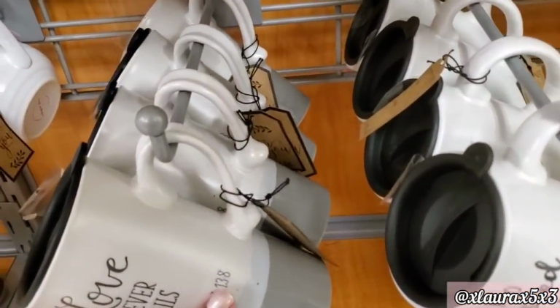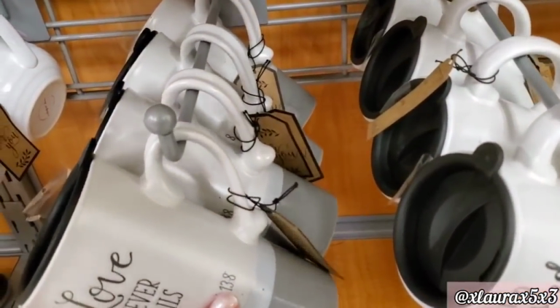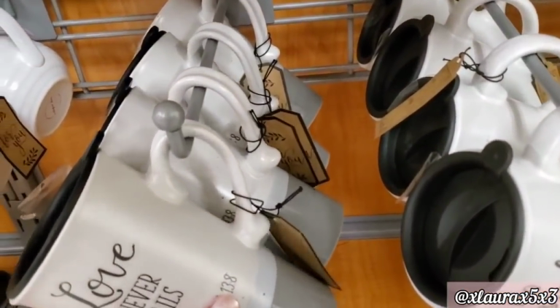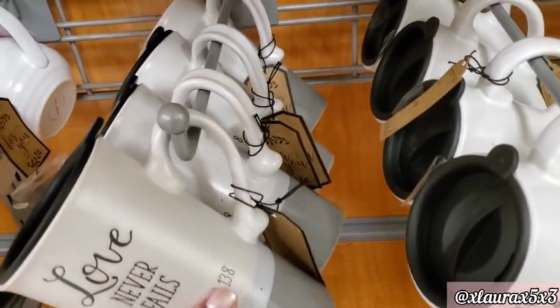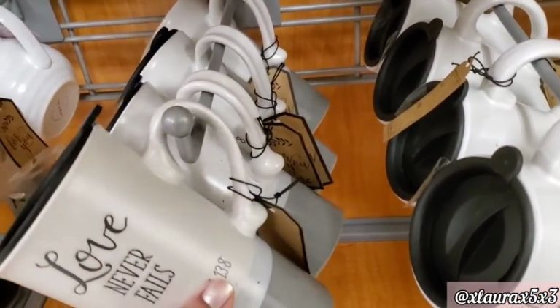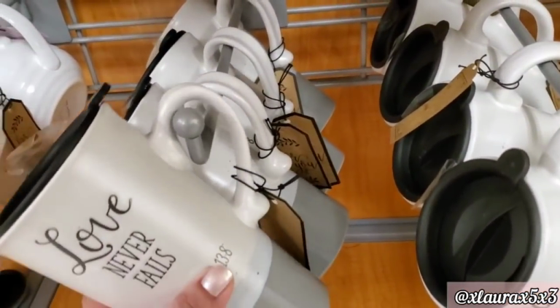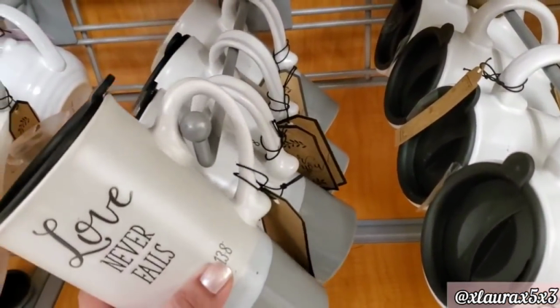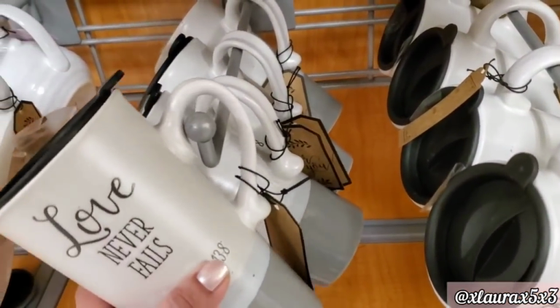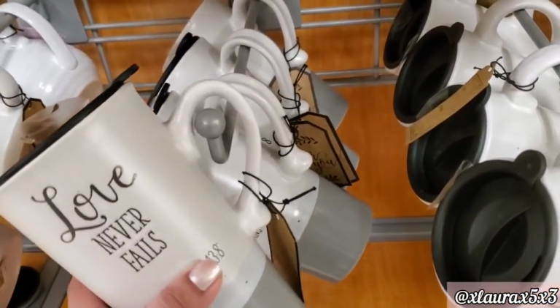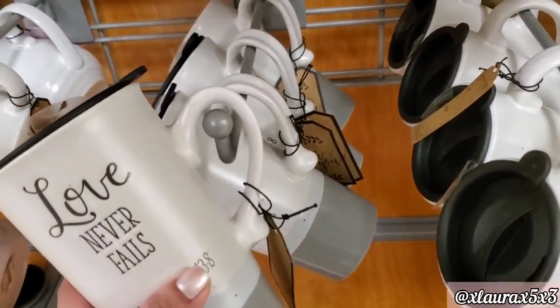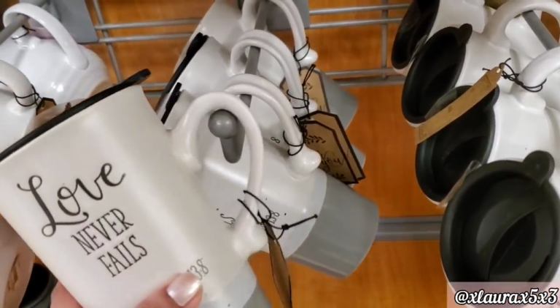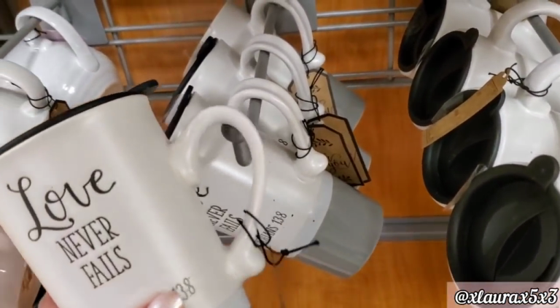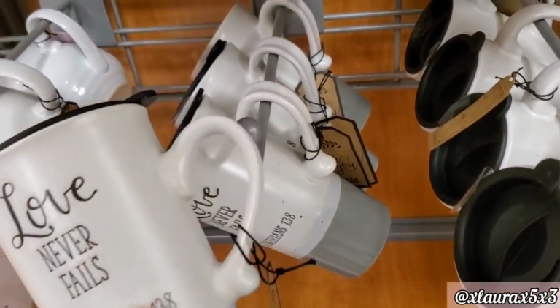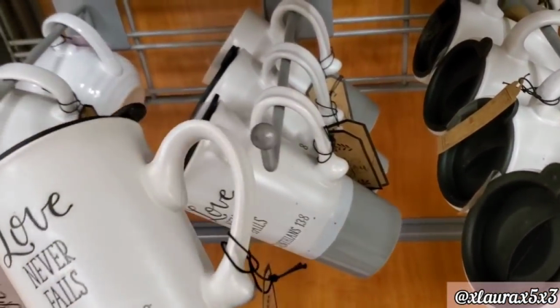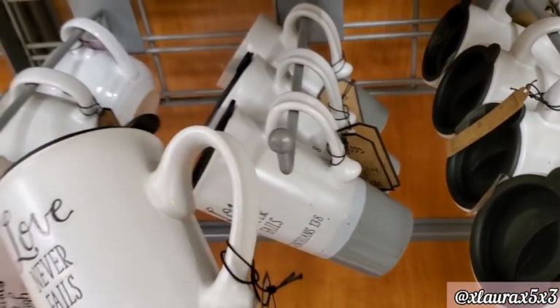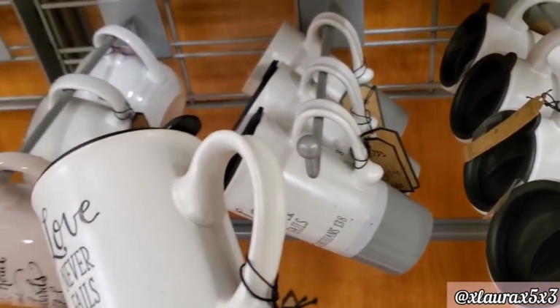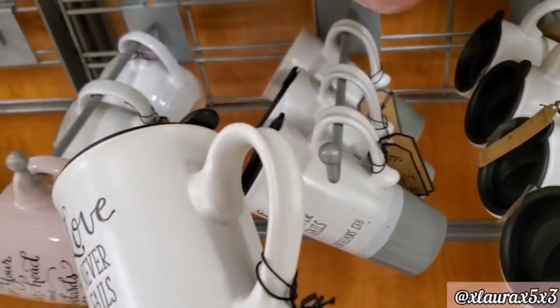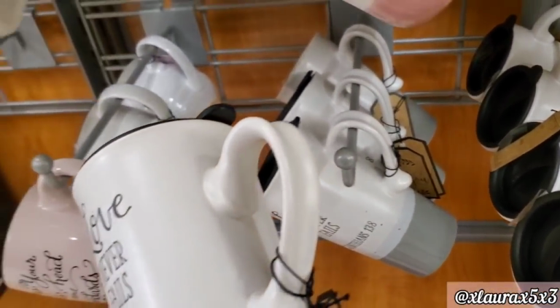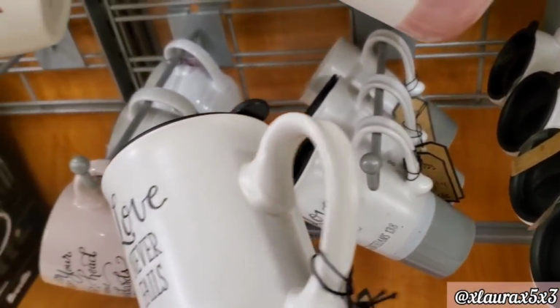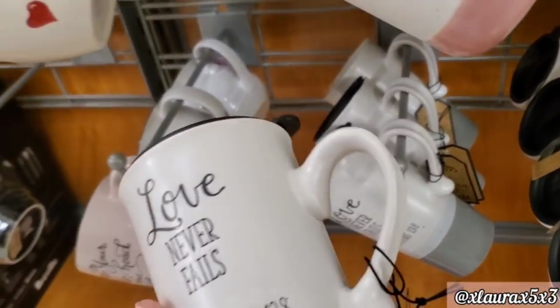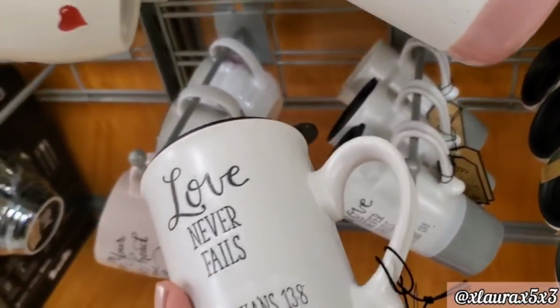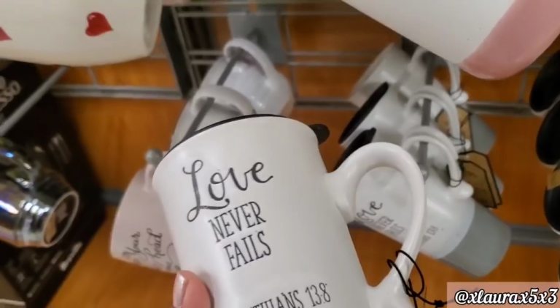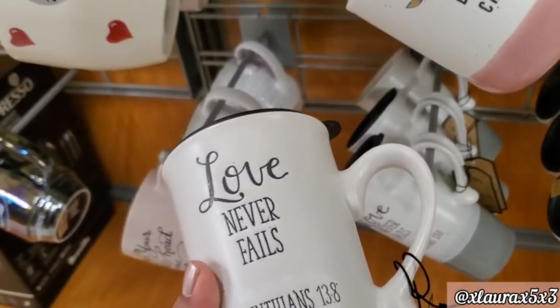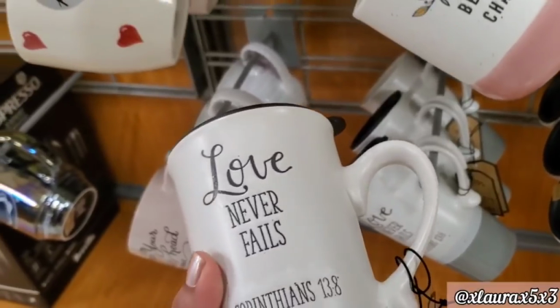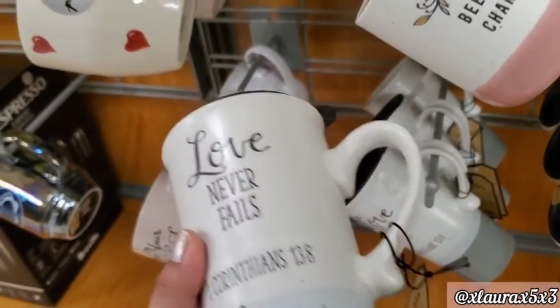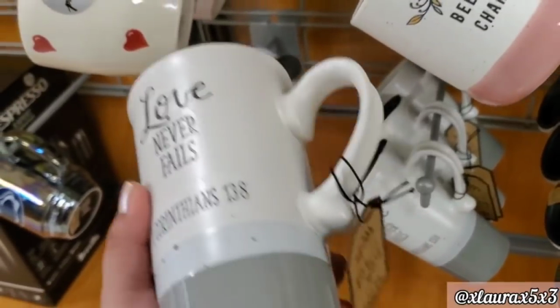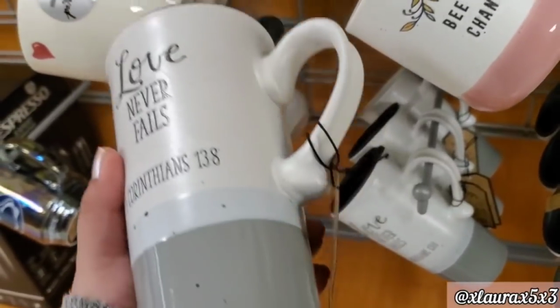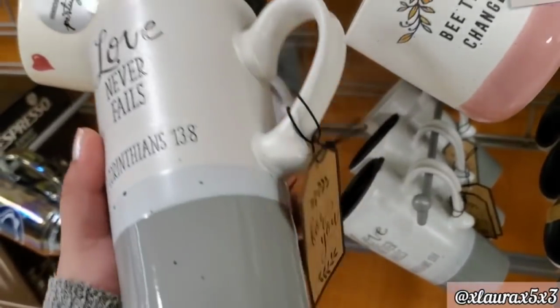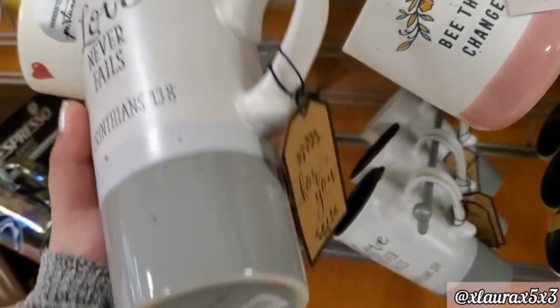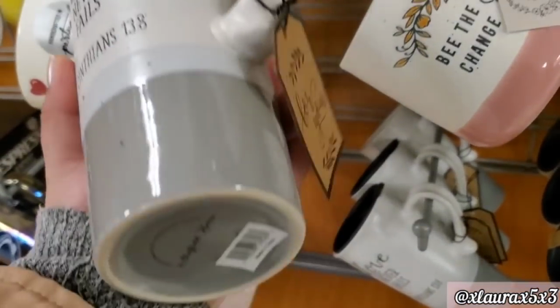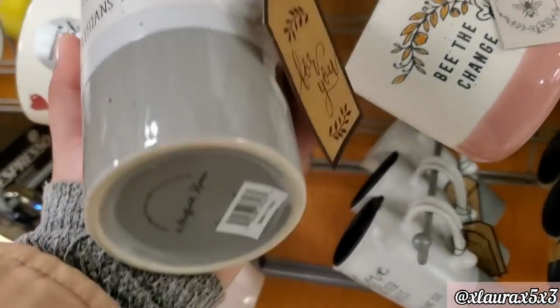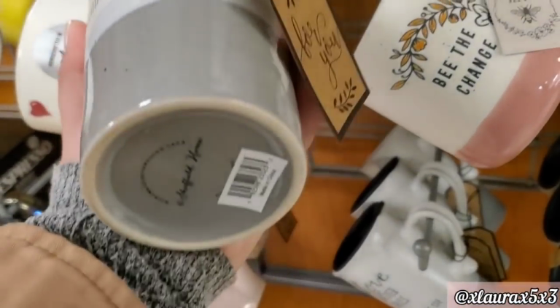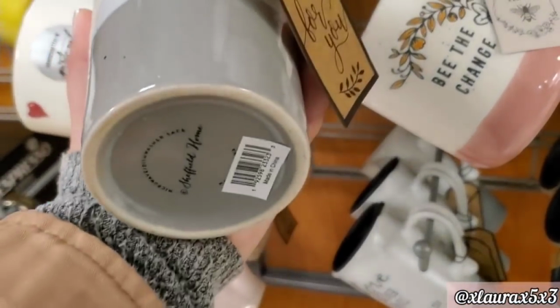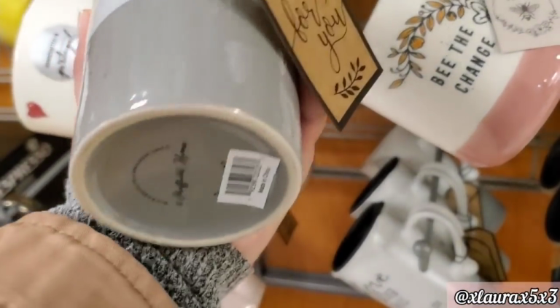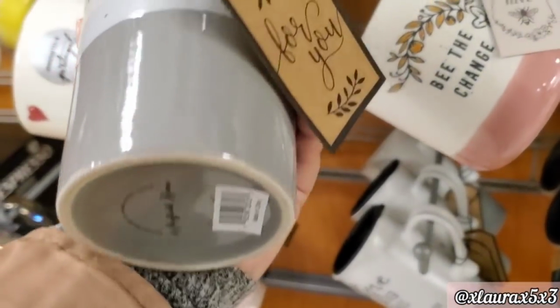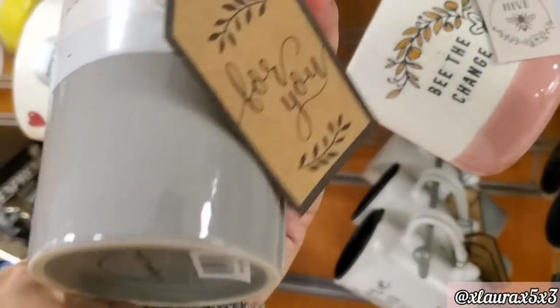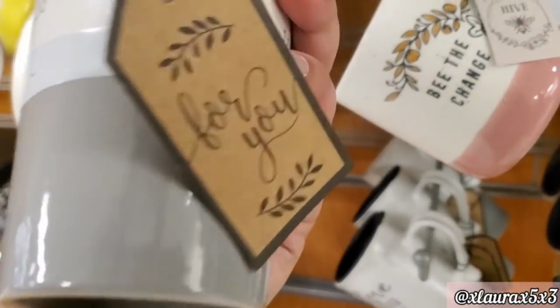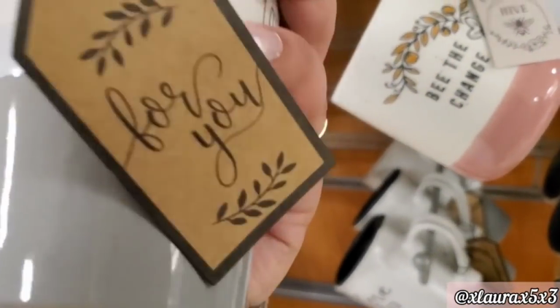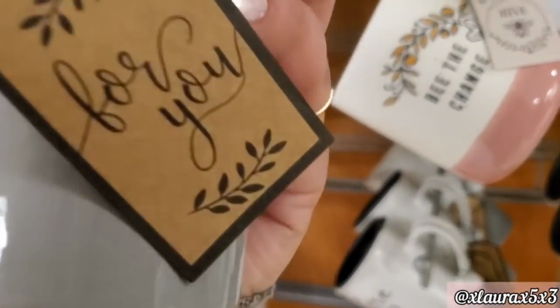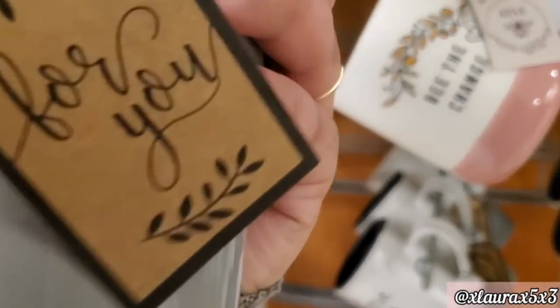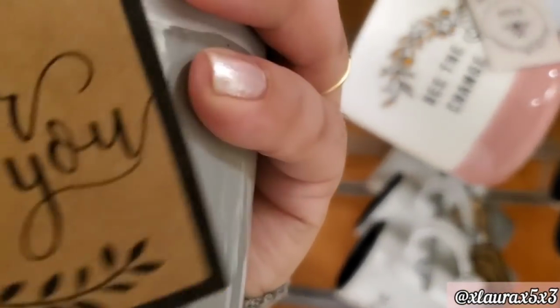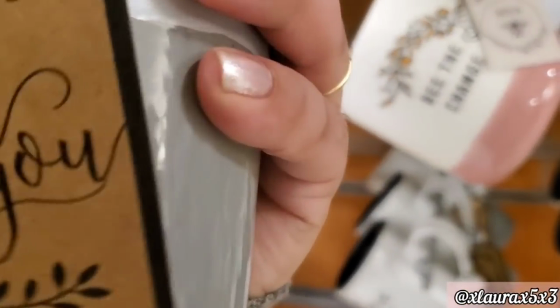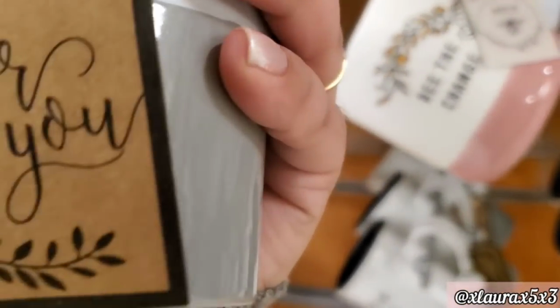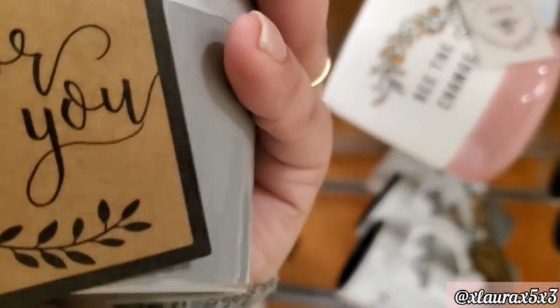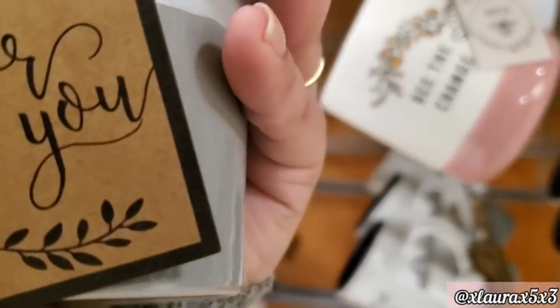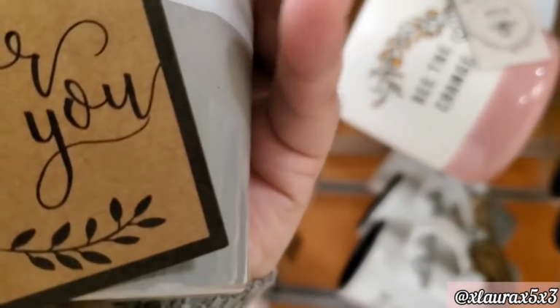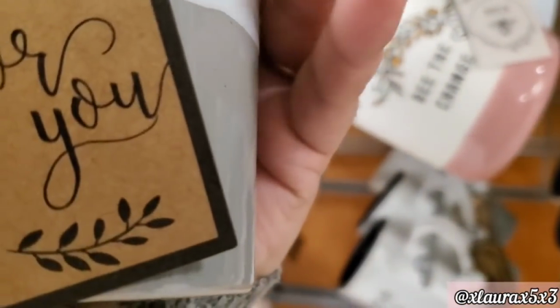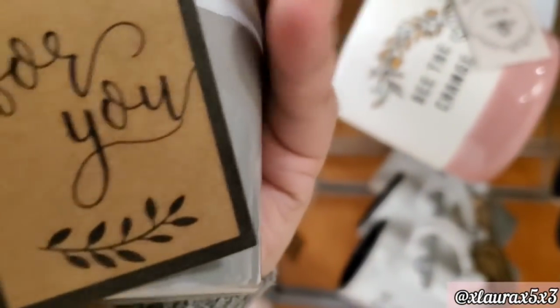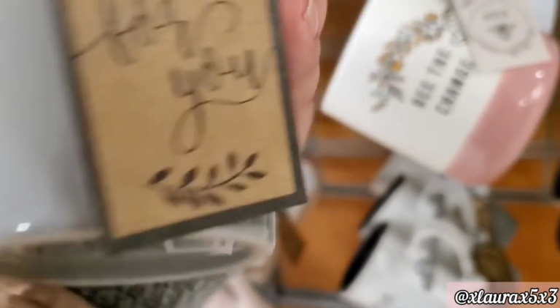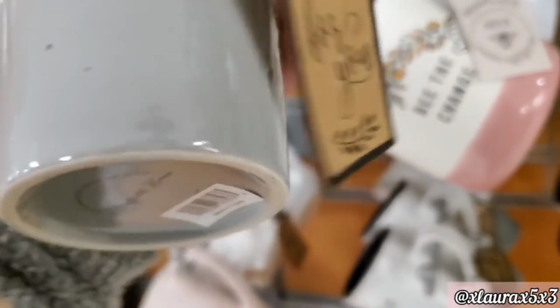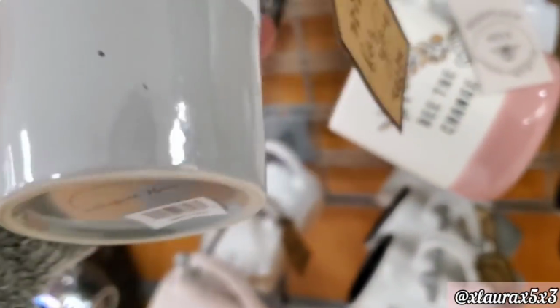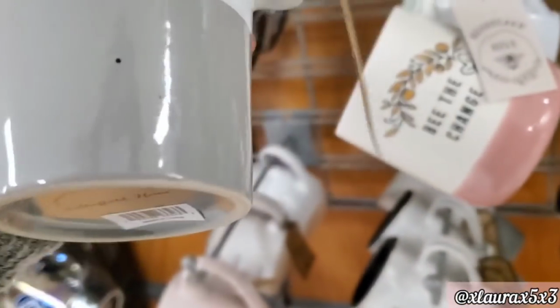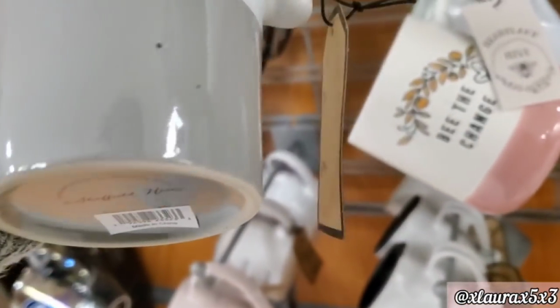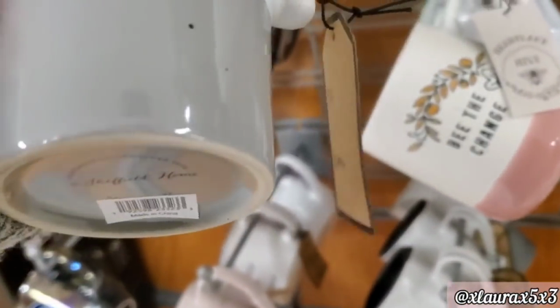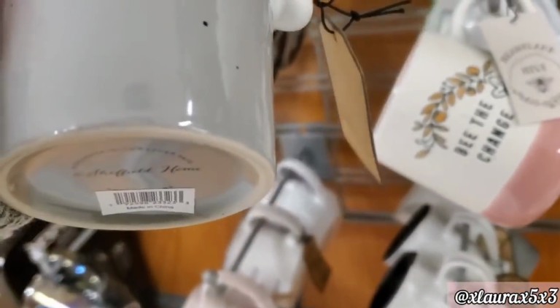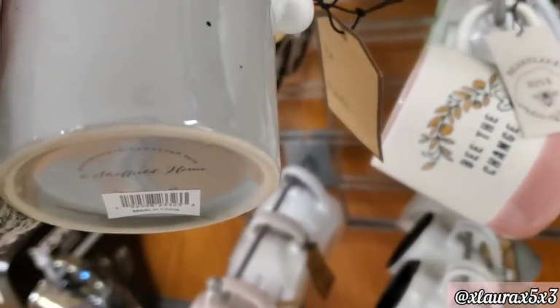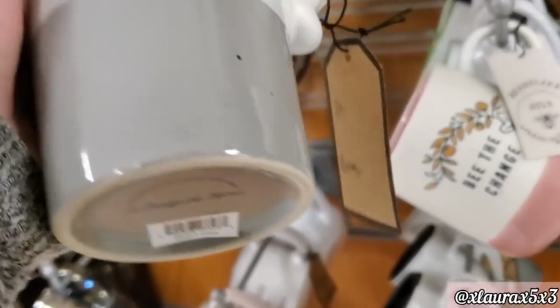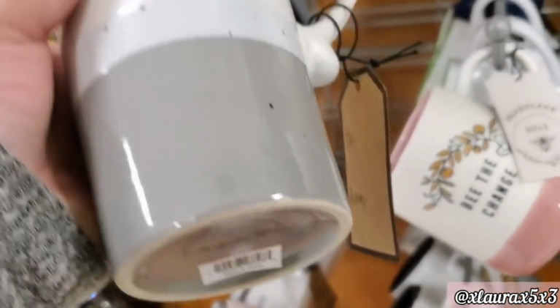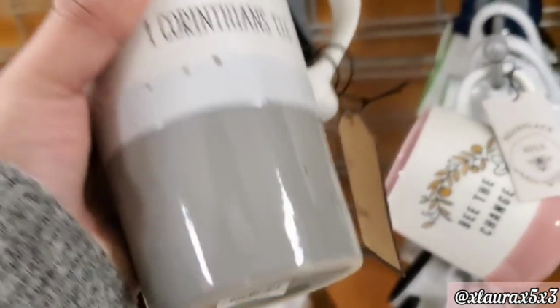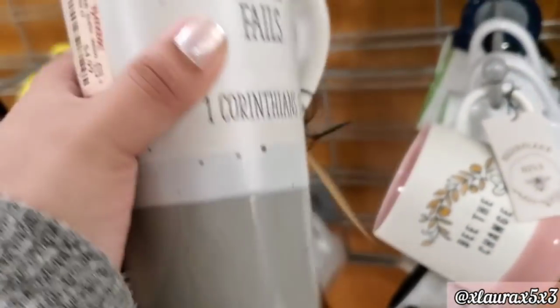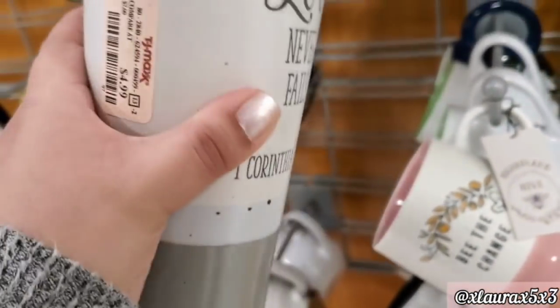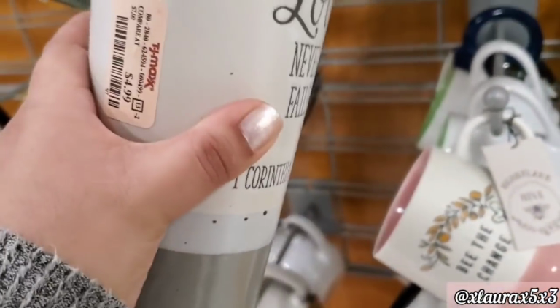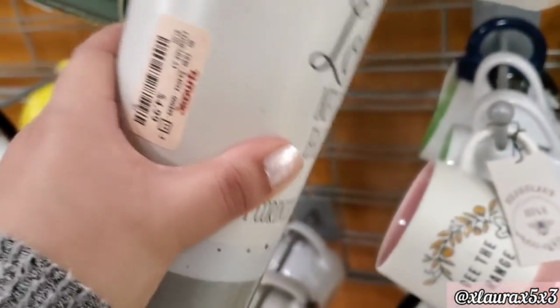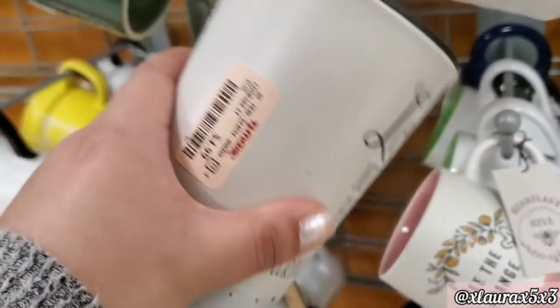These tall latte mugs are priced at $4.99. I honestly thought they would be around $6.99, but no.